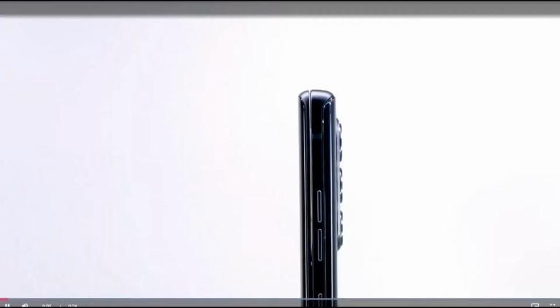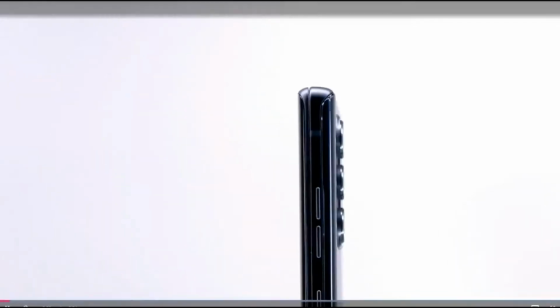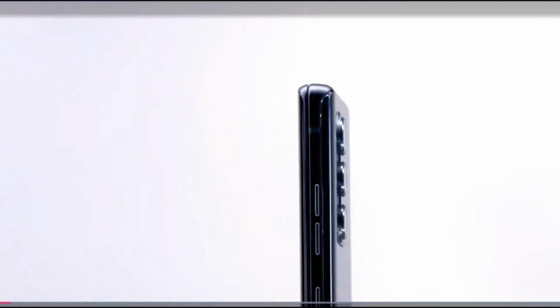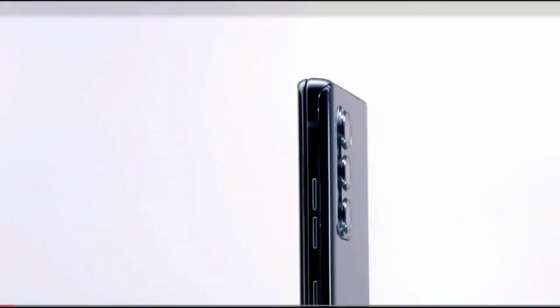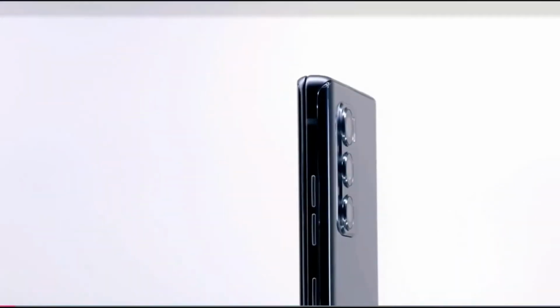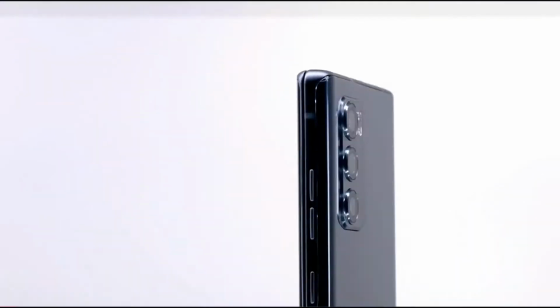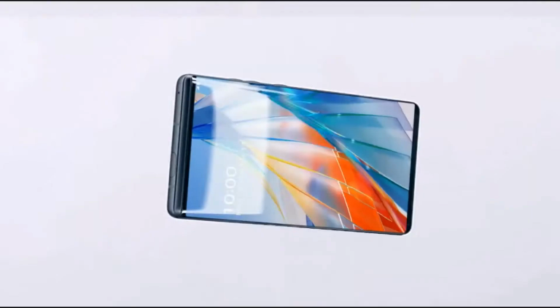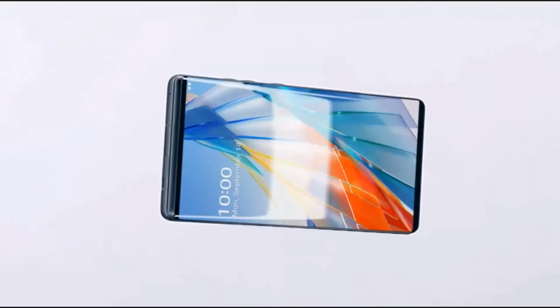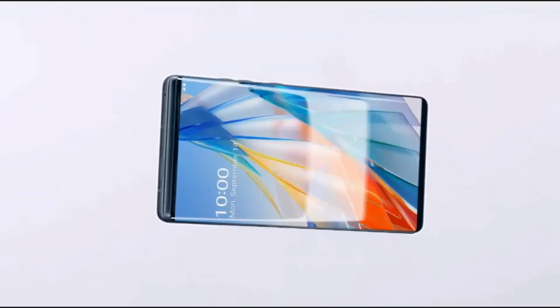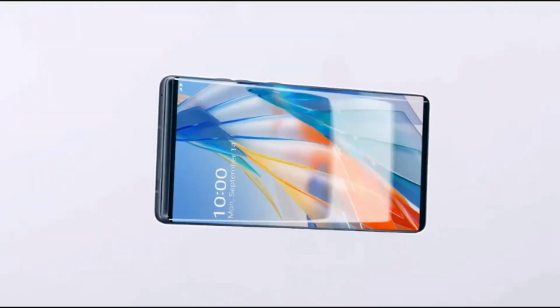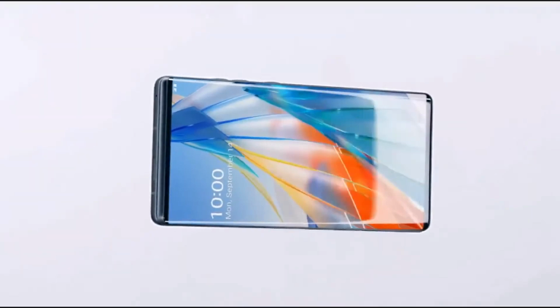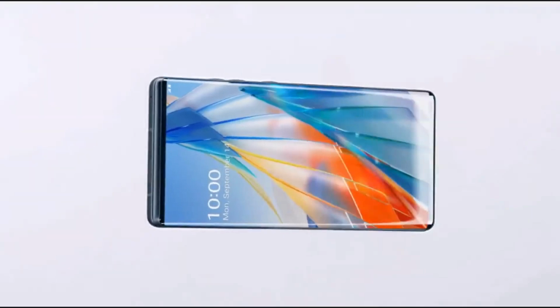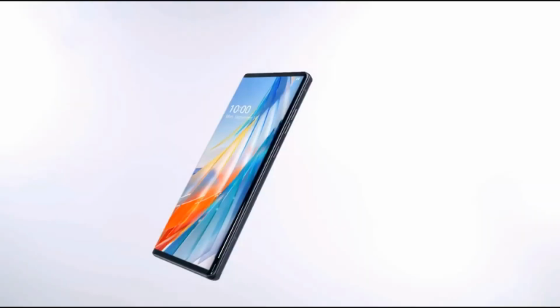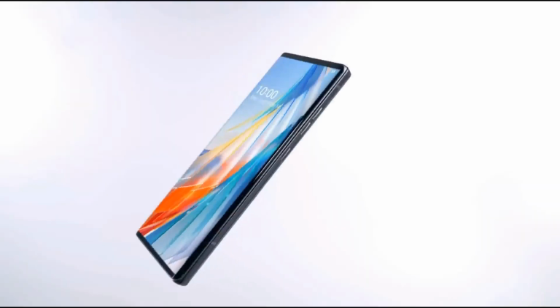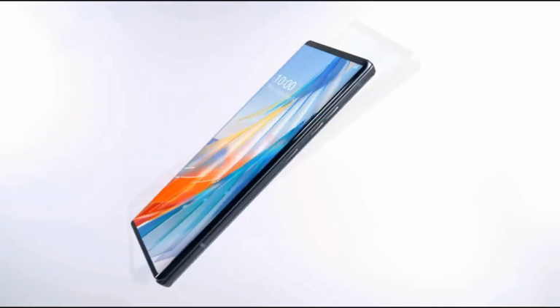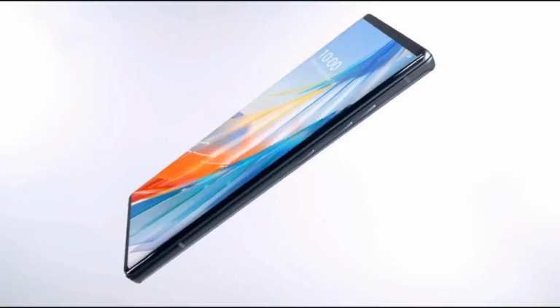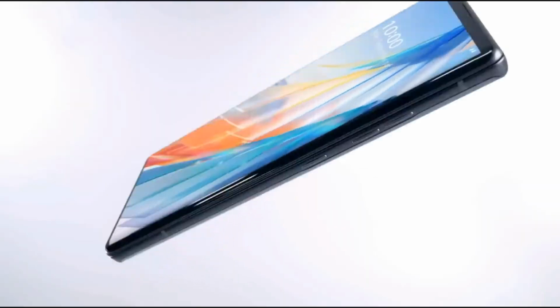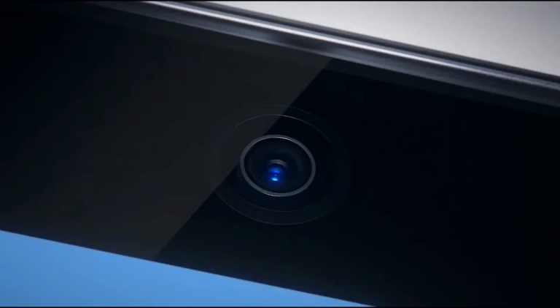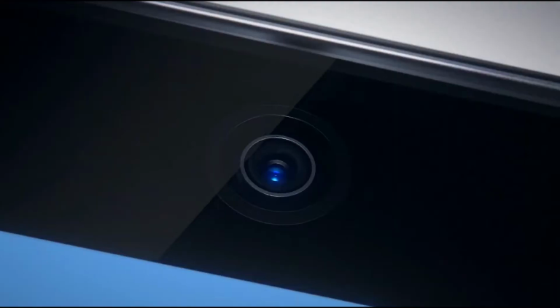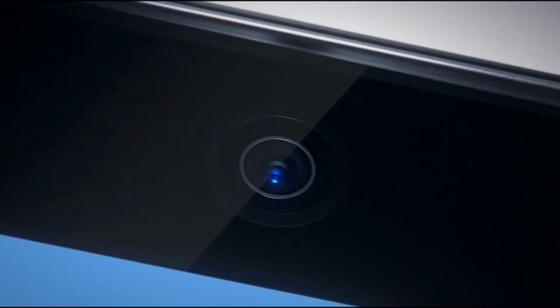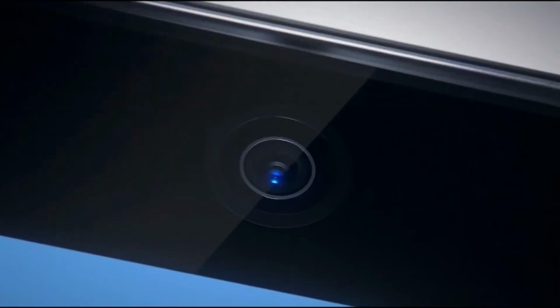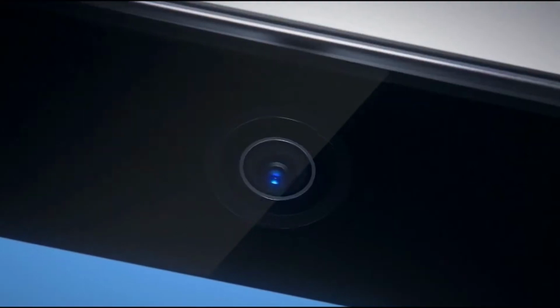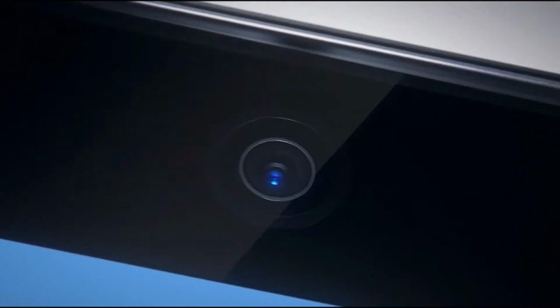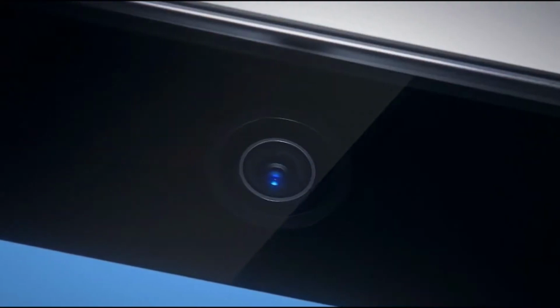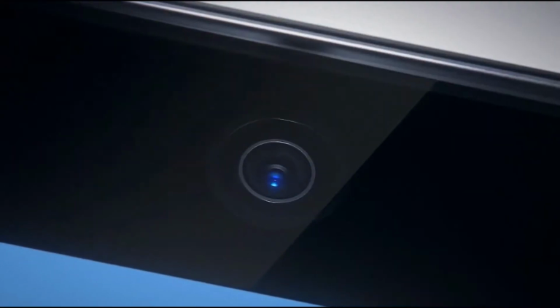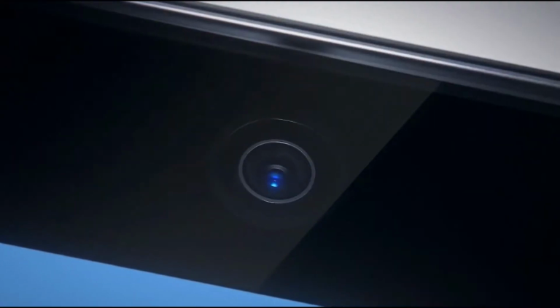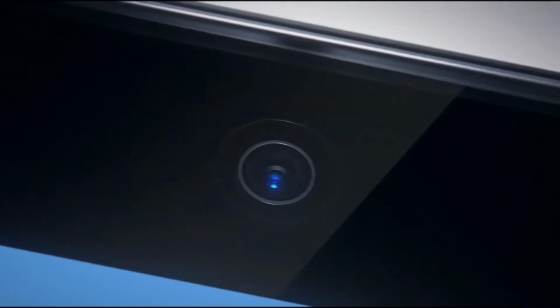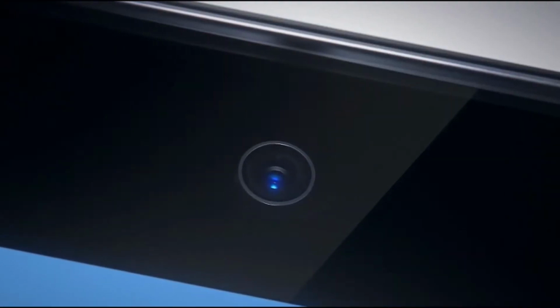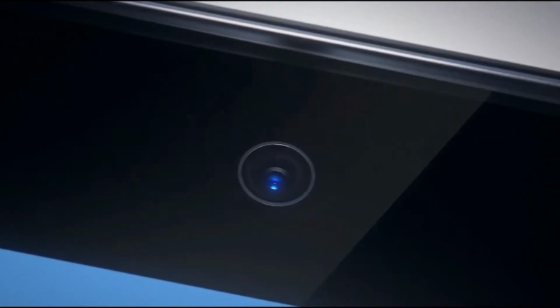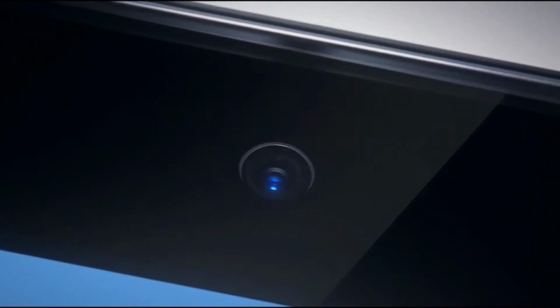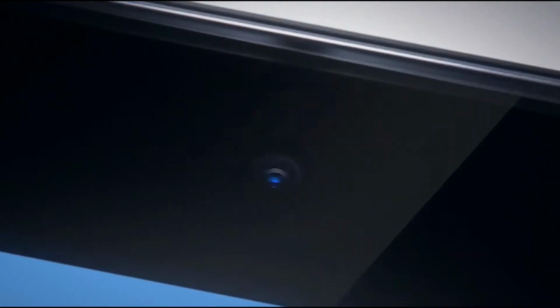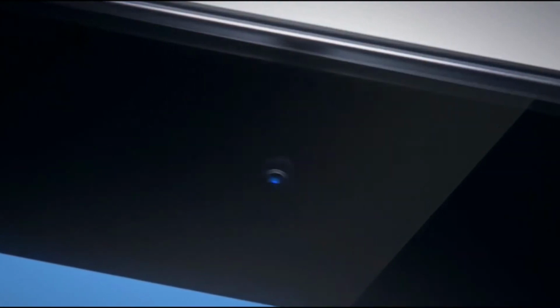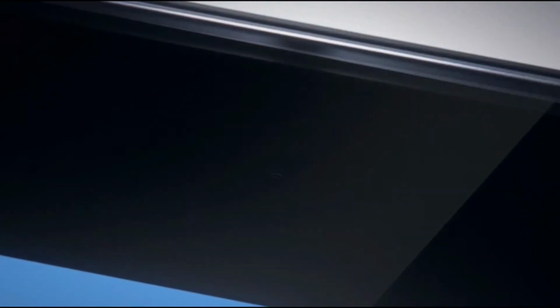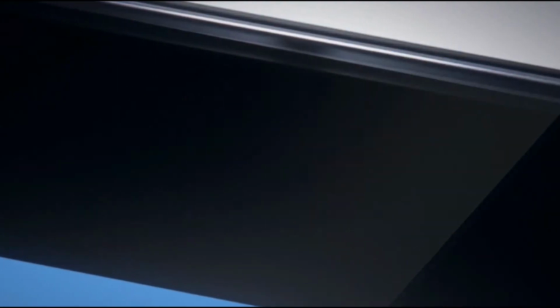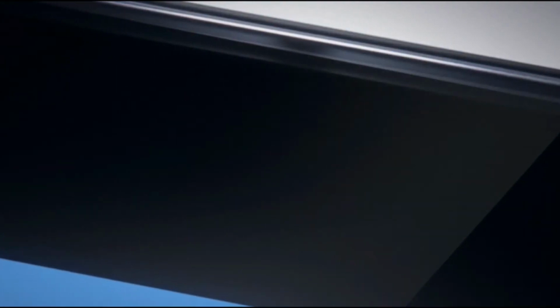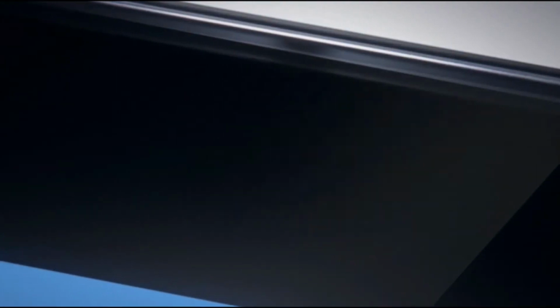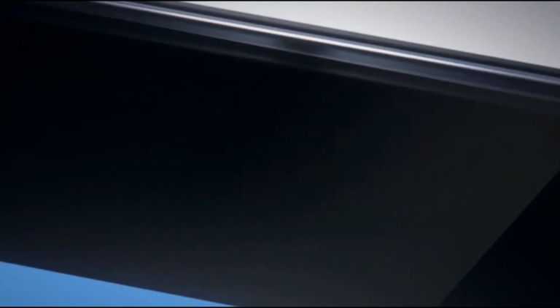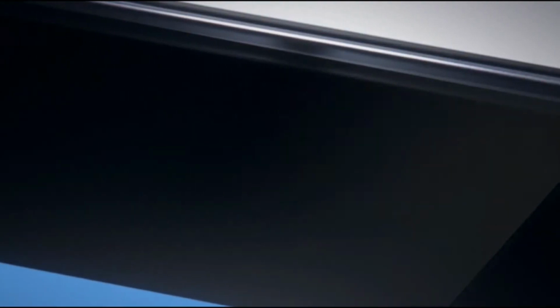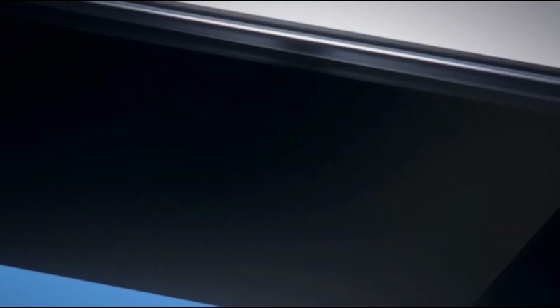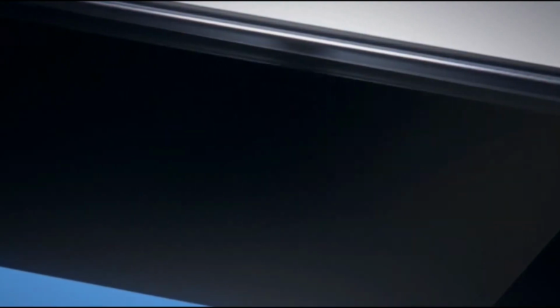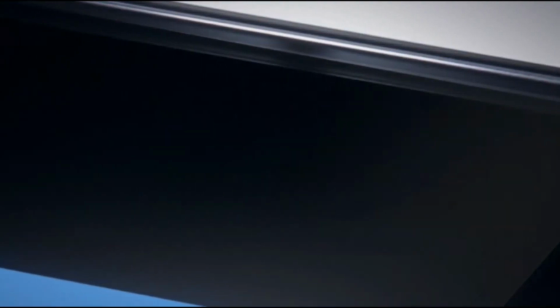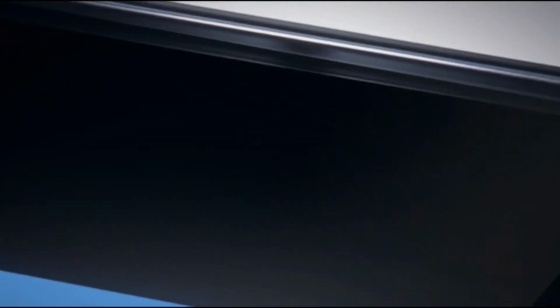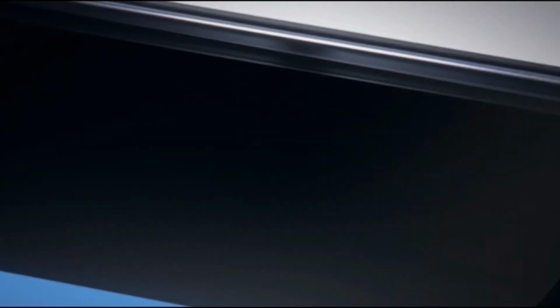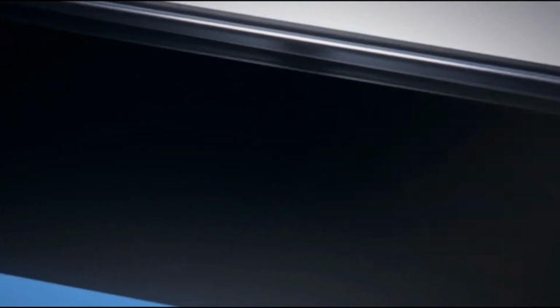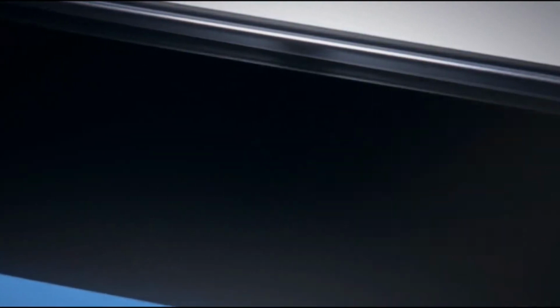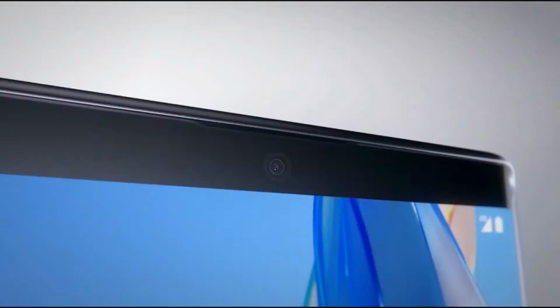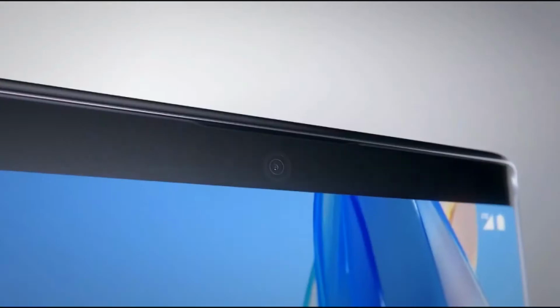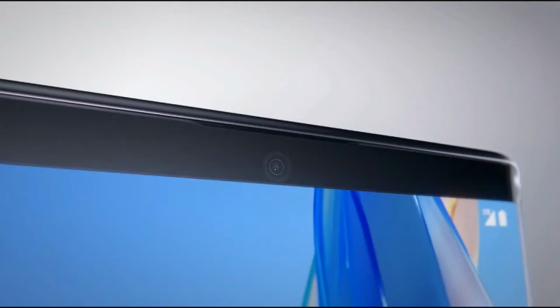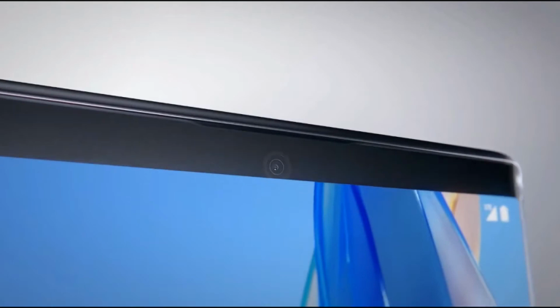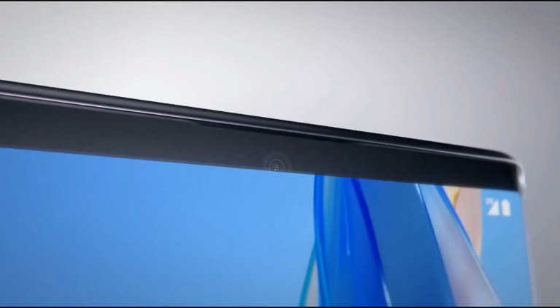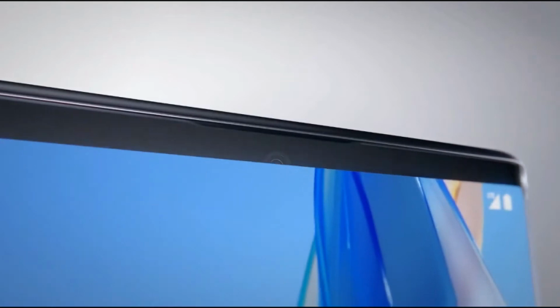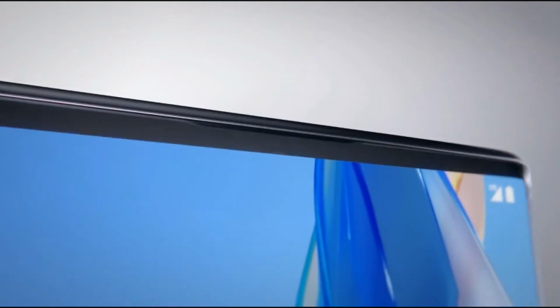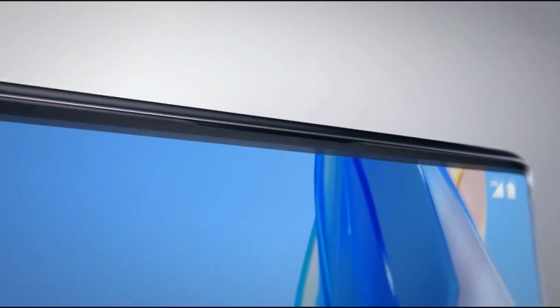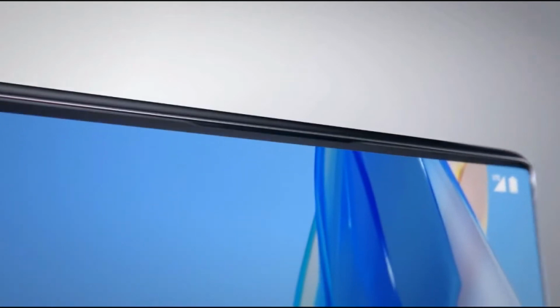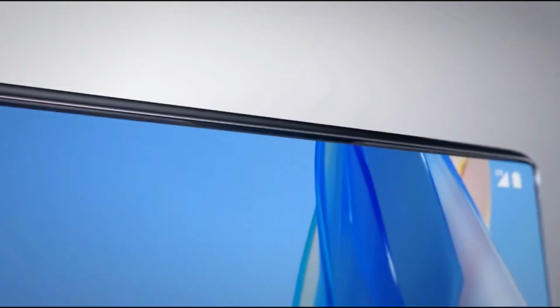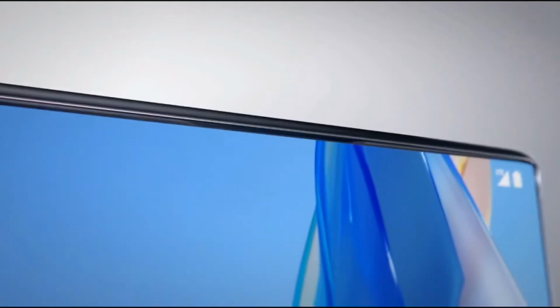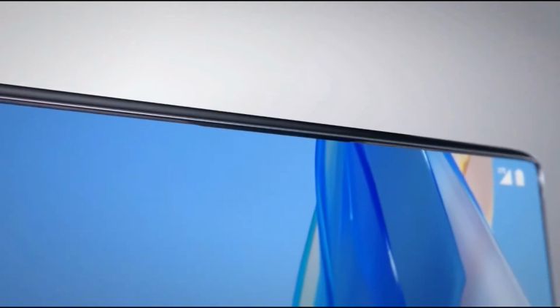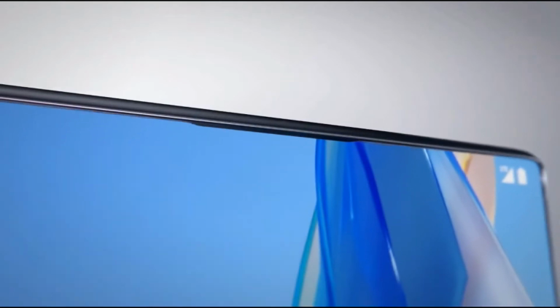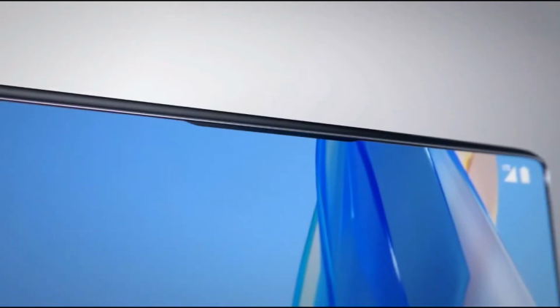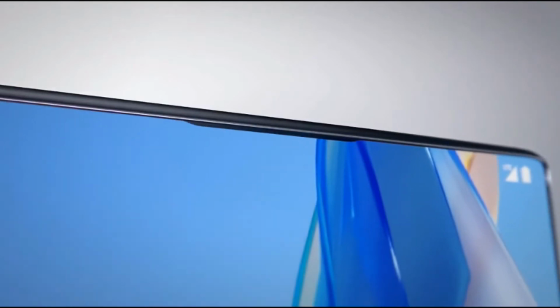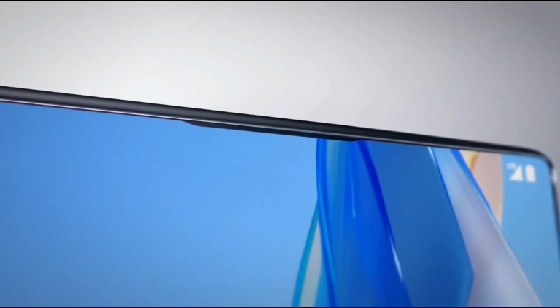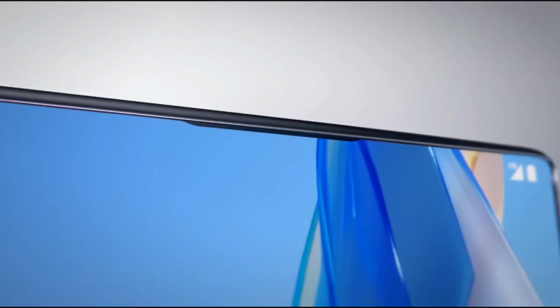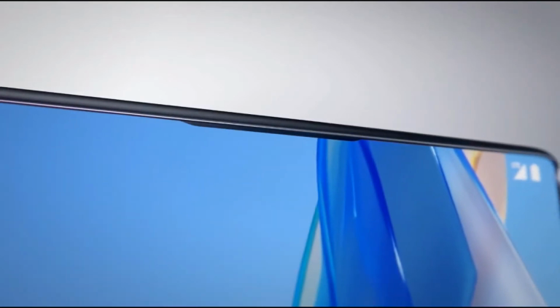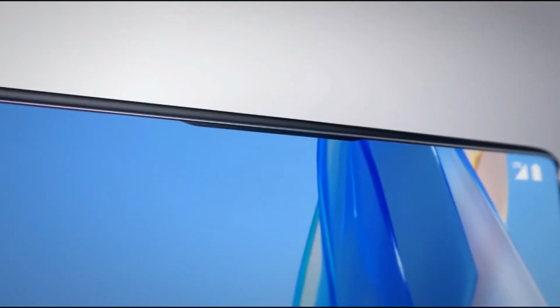Hi guys, Moony back here with another video. Today we are gonna take a look at the latest big smartphone innovation out there.